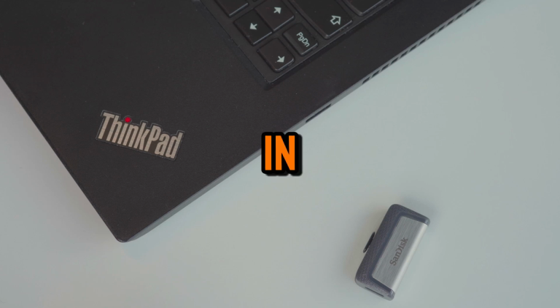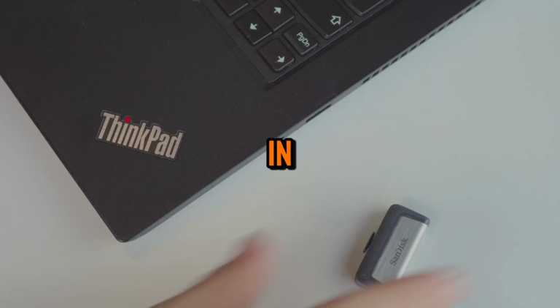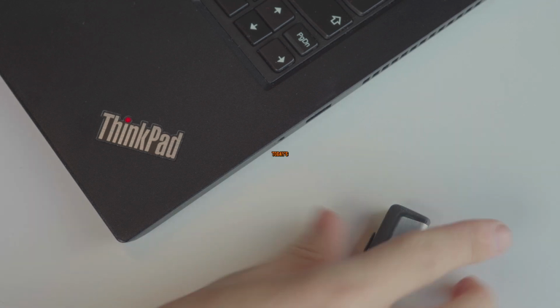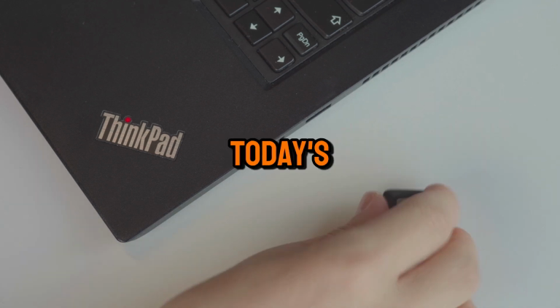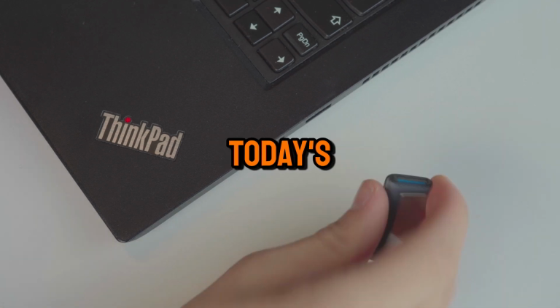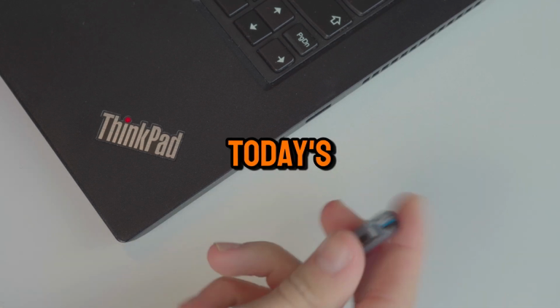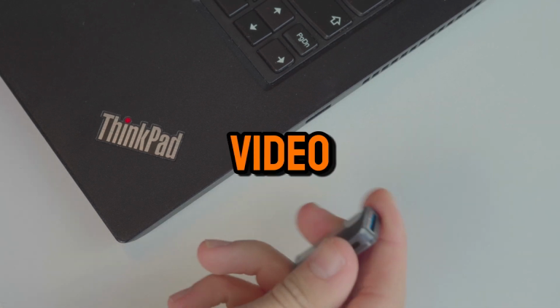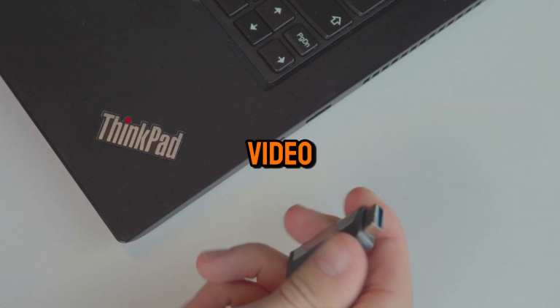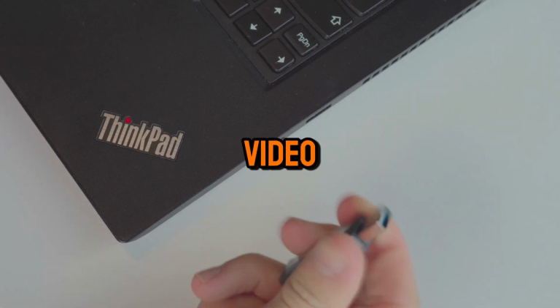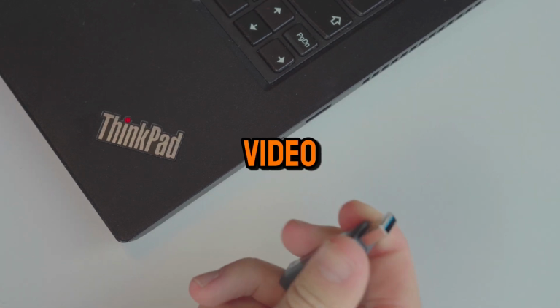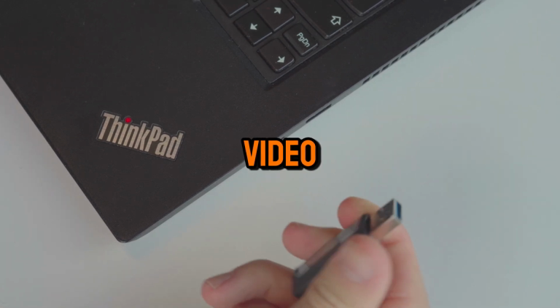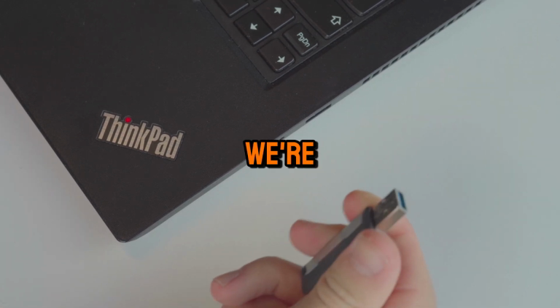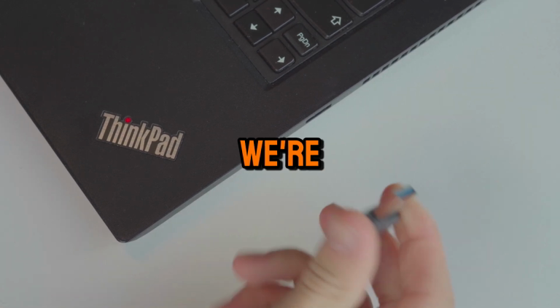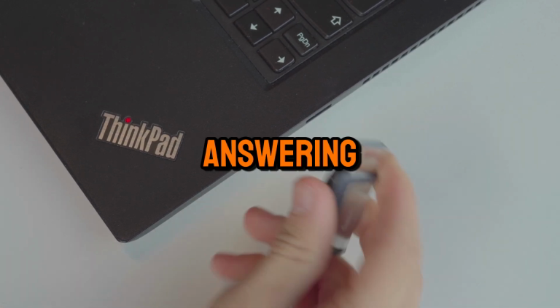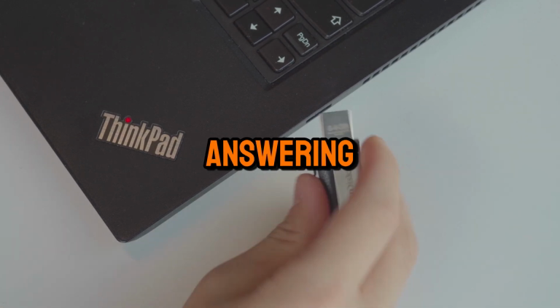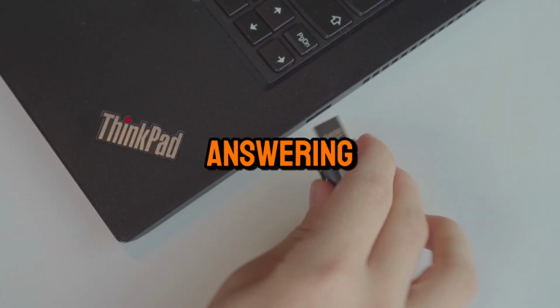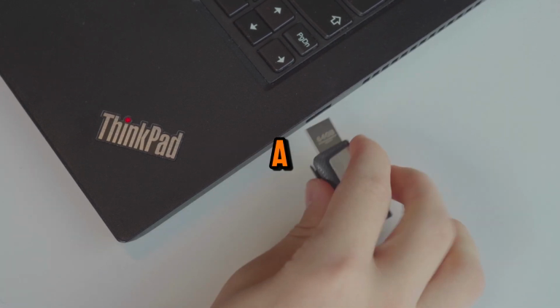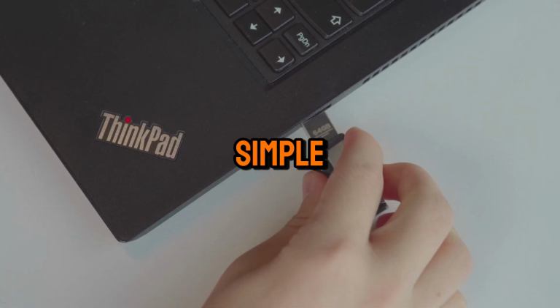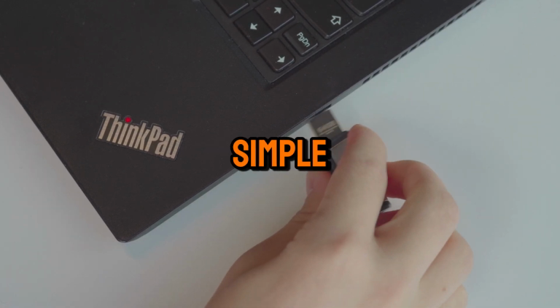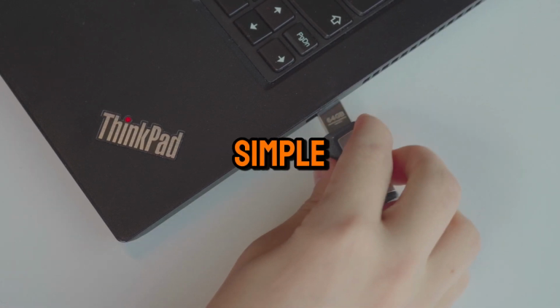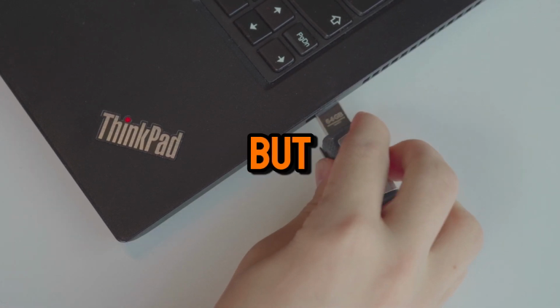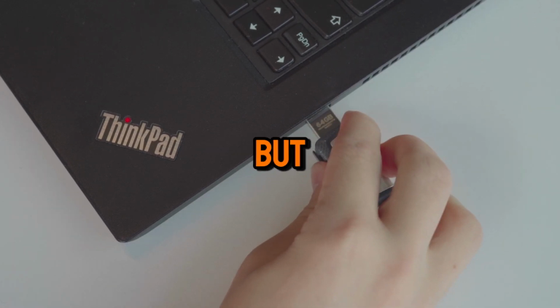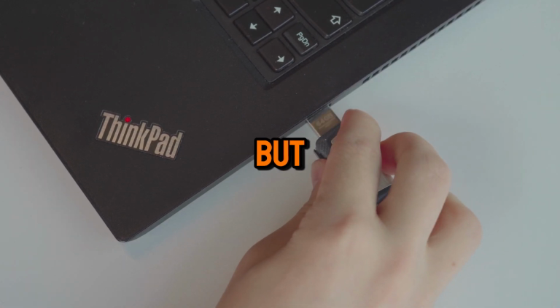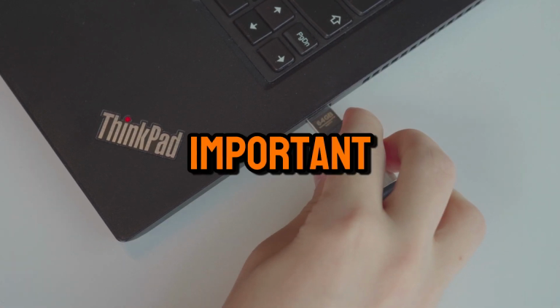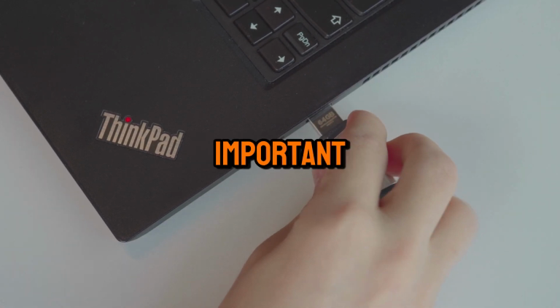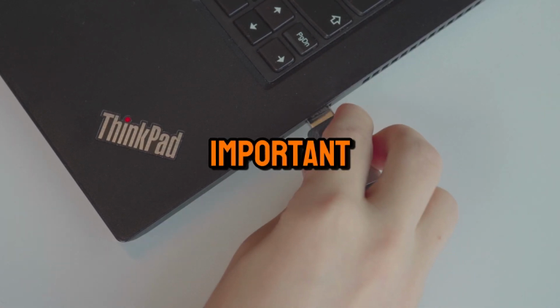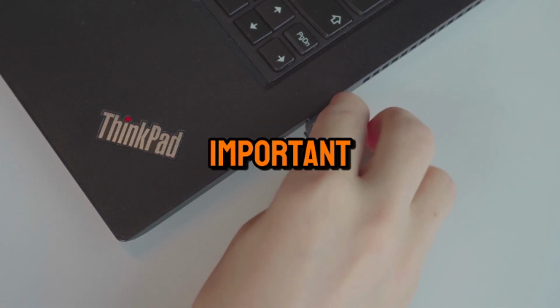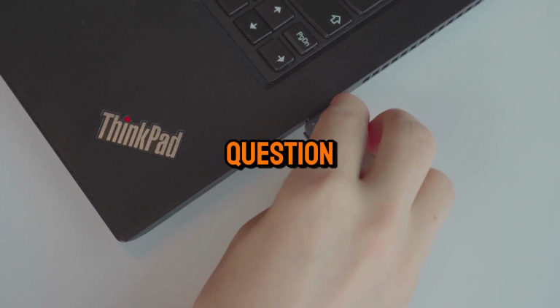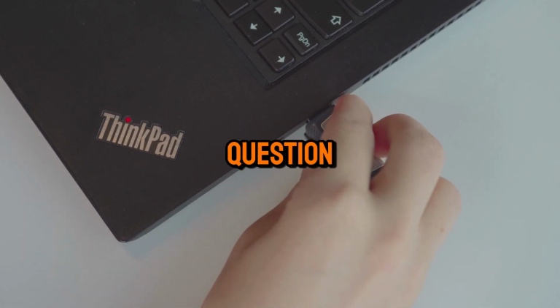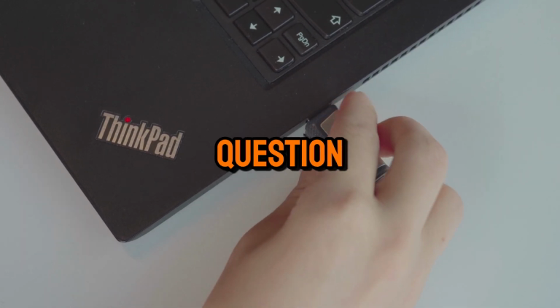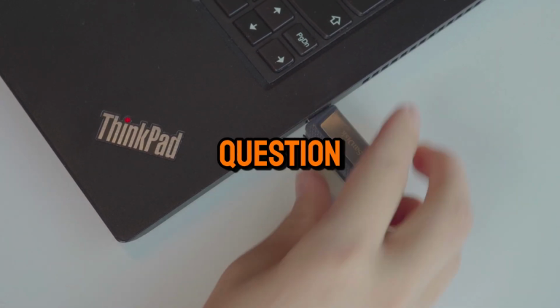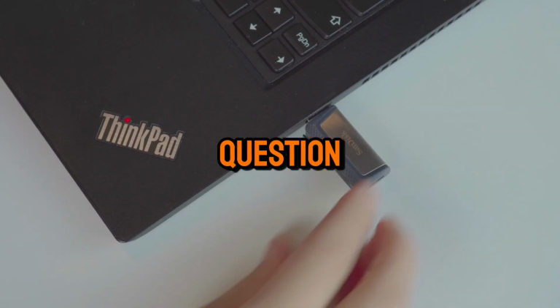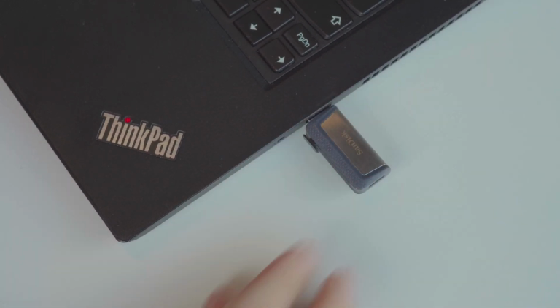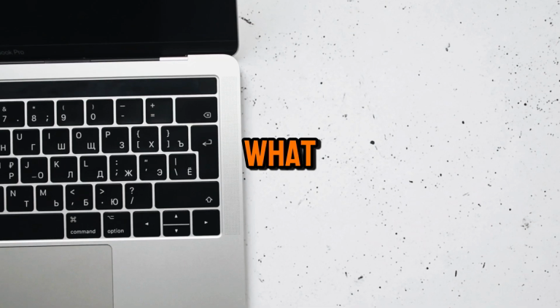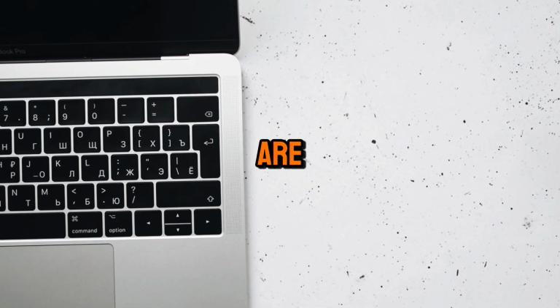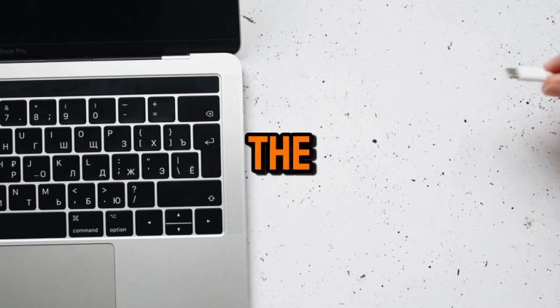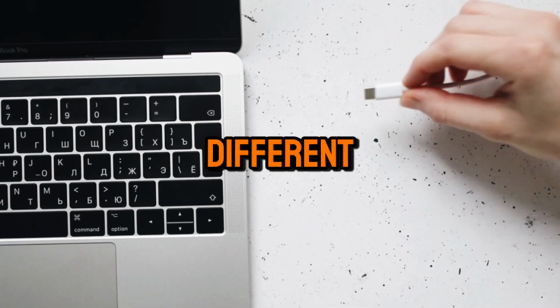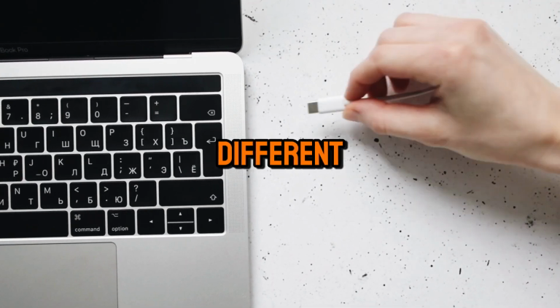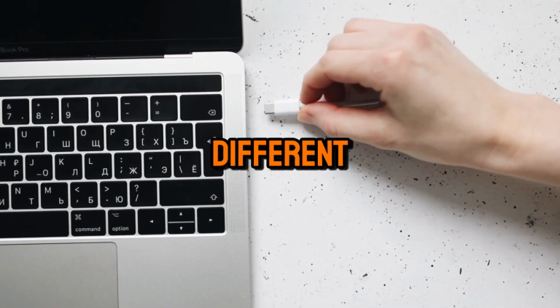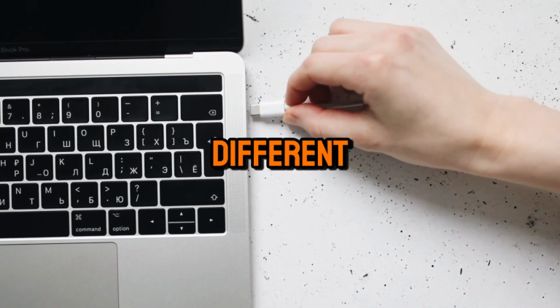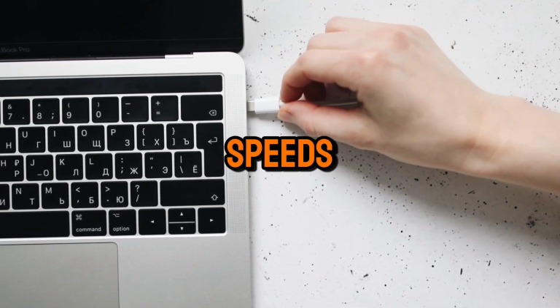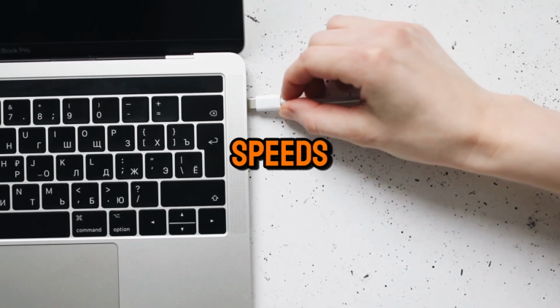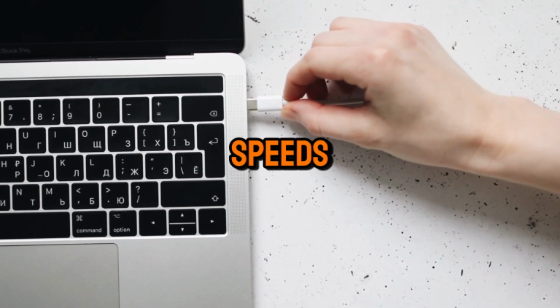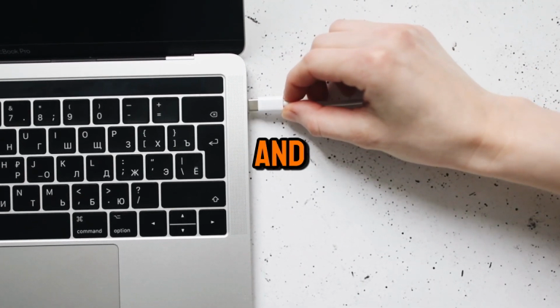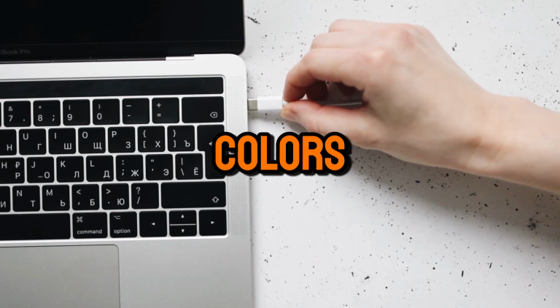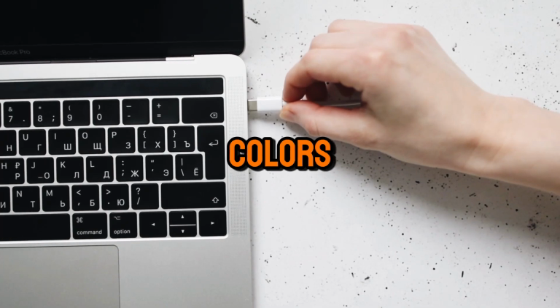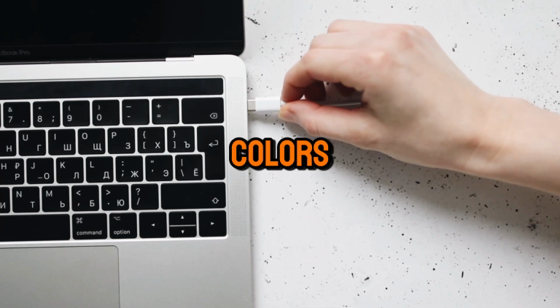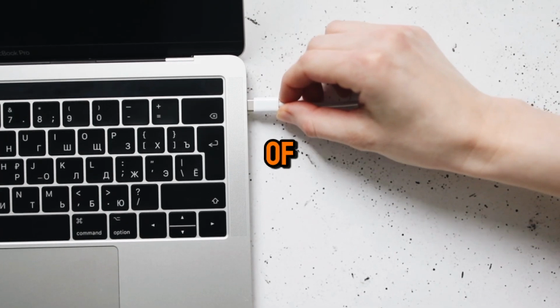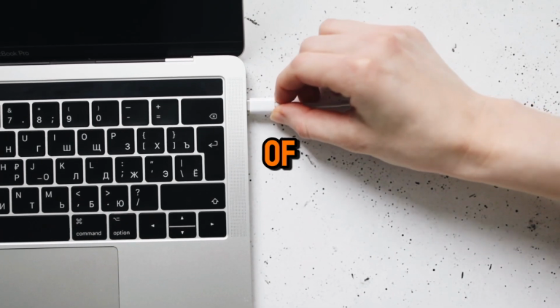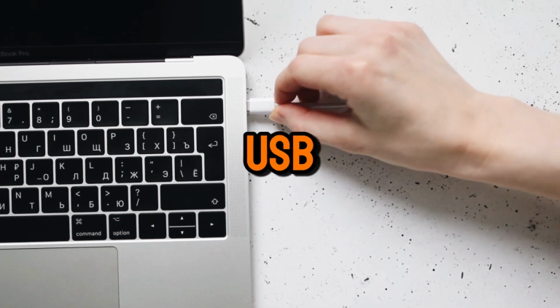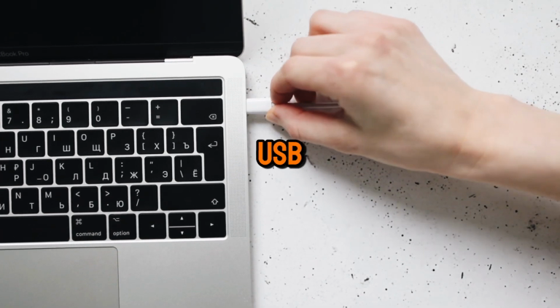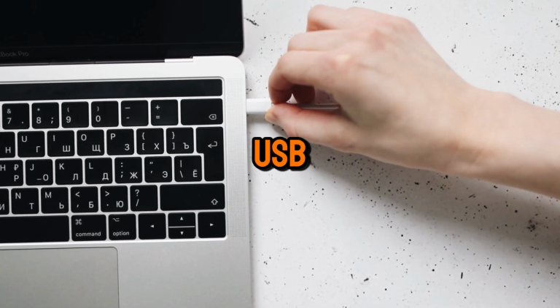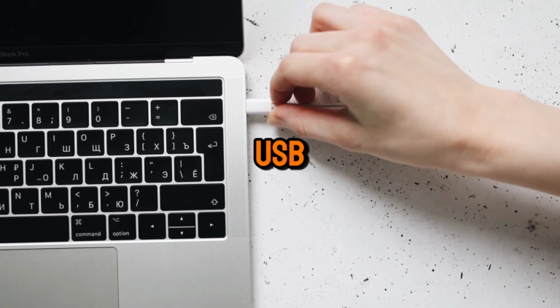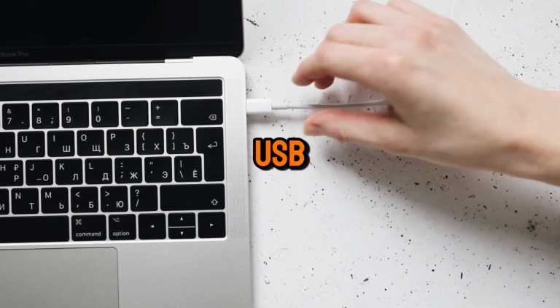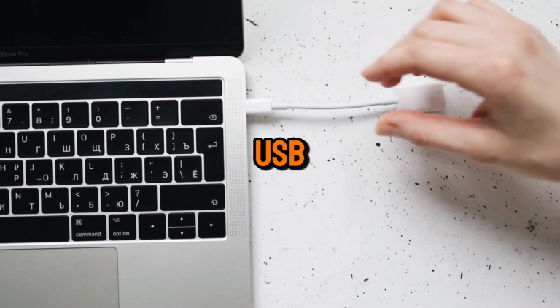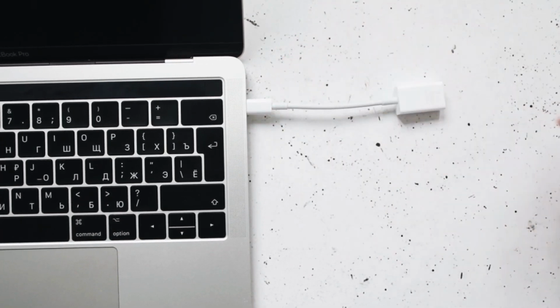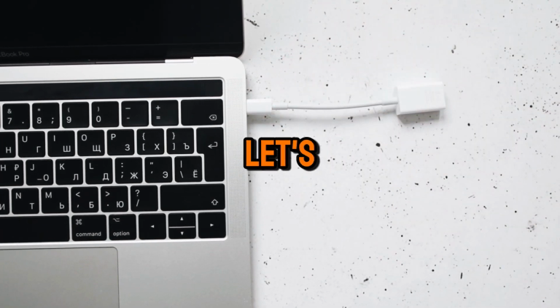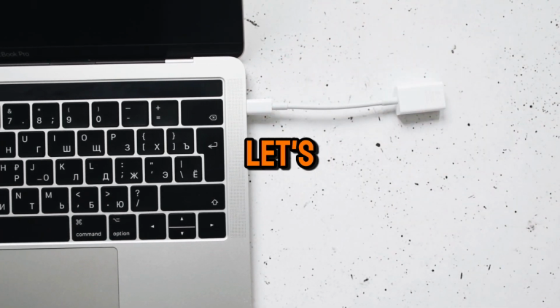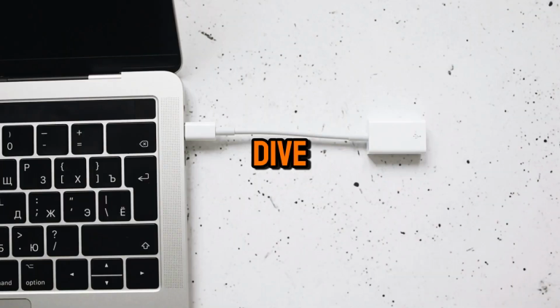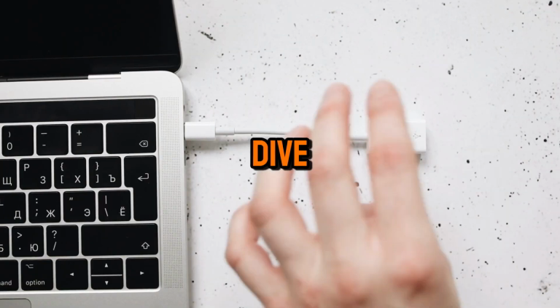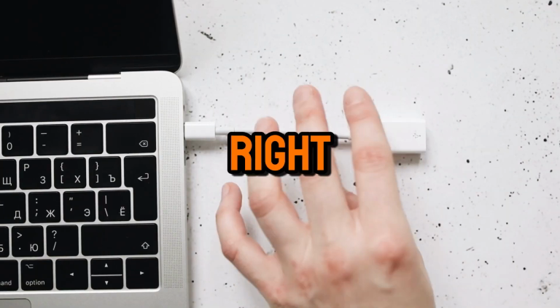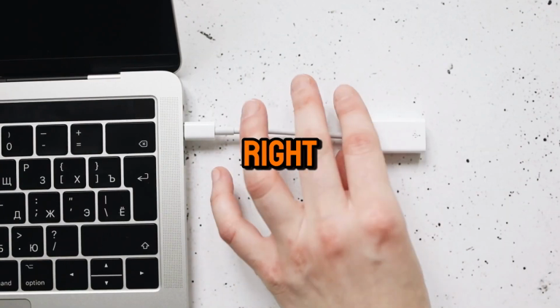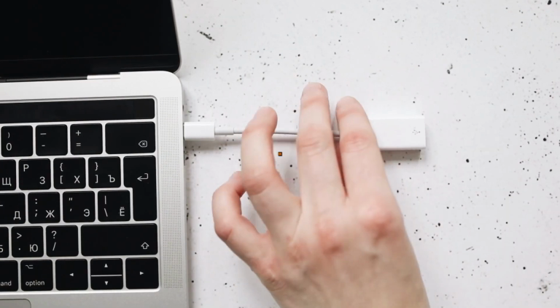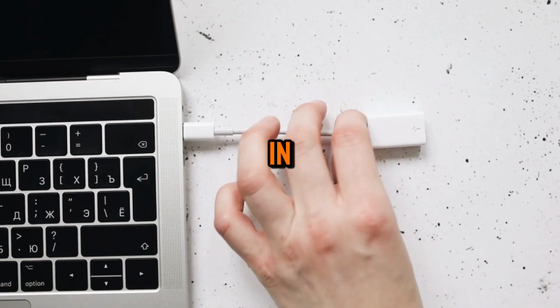In today's video, we're answering a simple but important question: what are the different speeds and colors of USB? Let's dive right in.